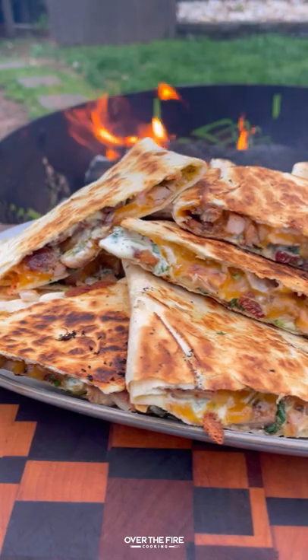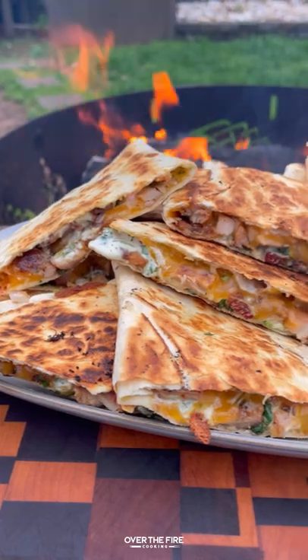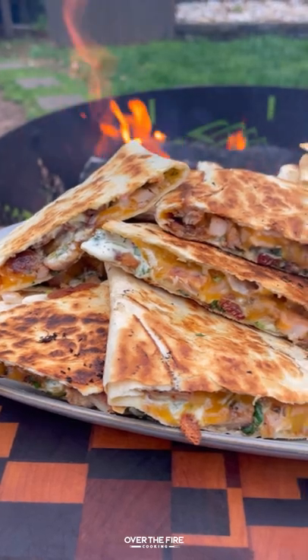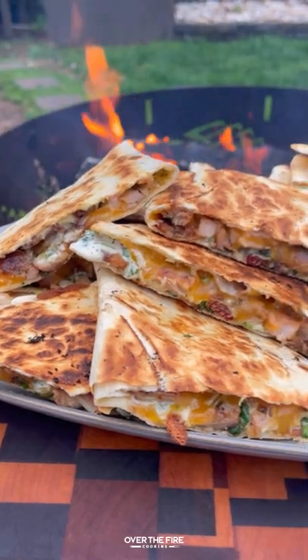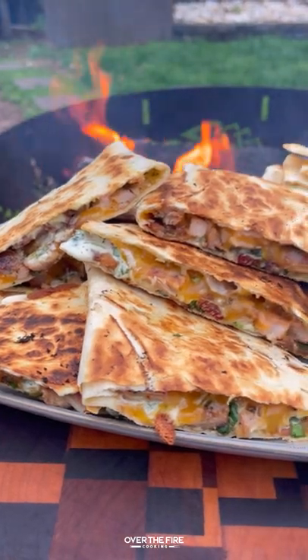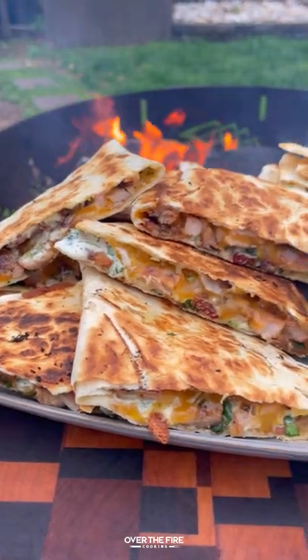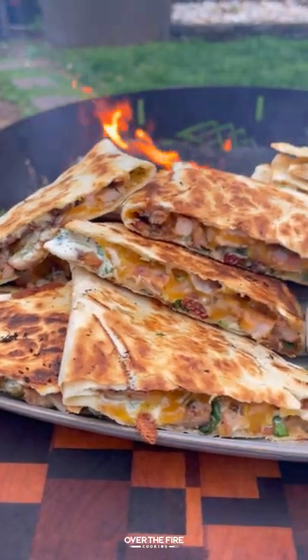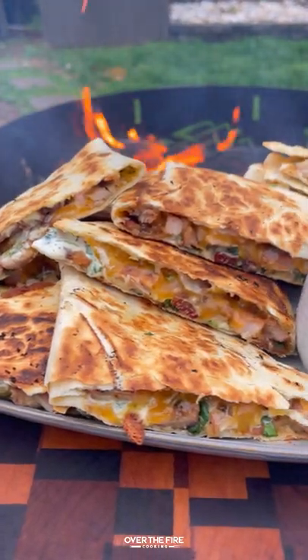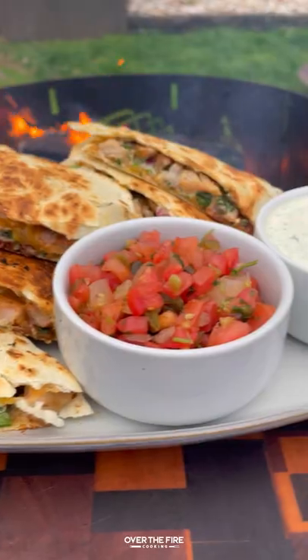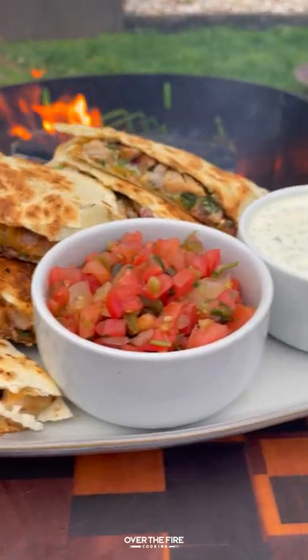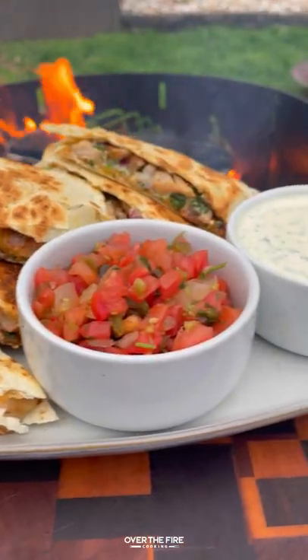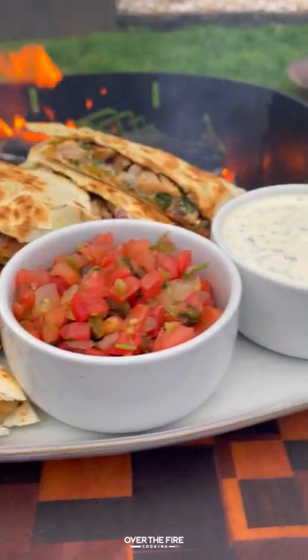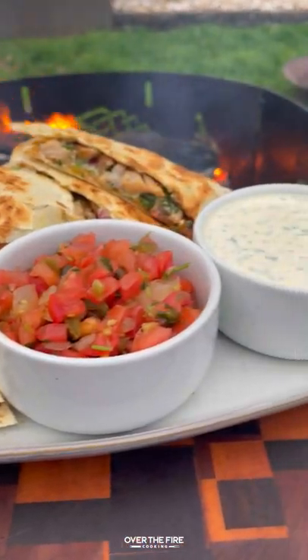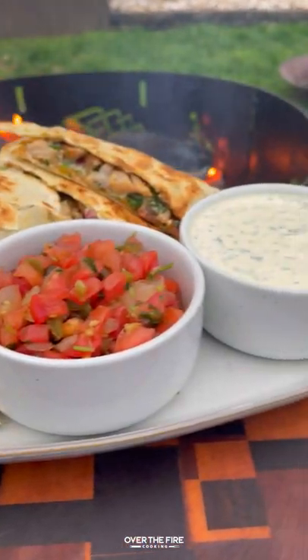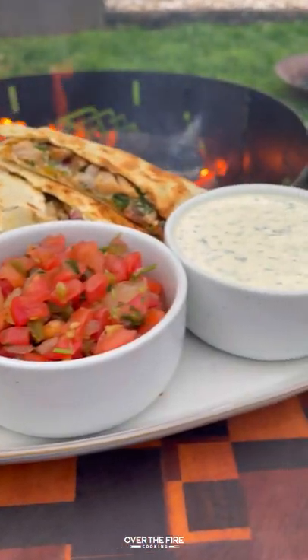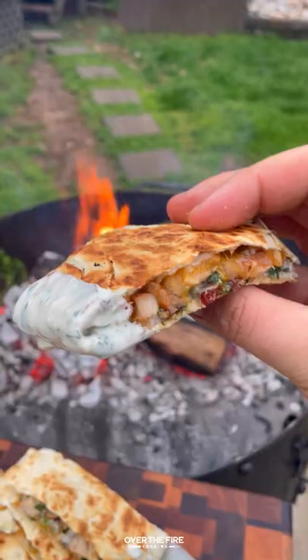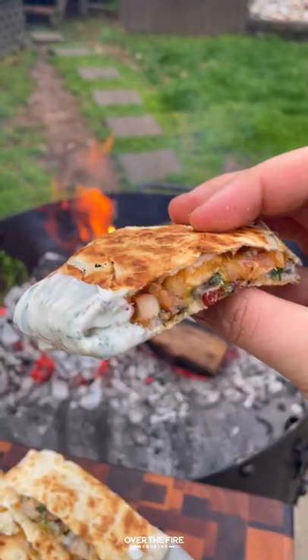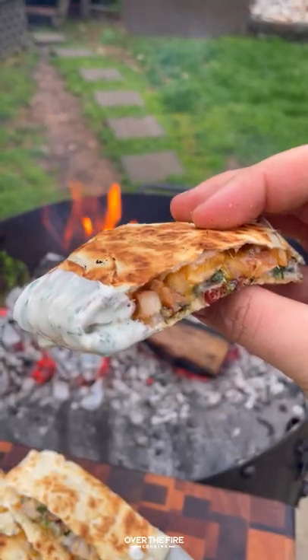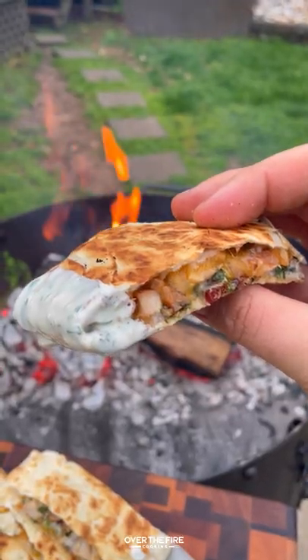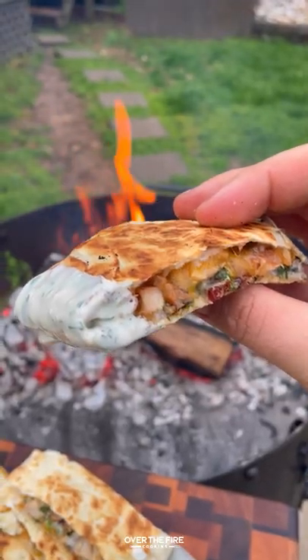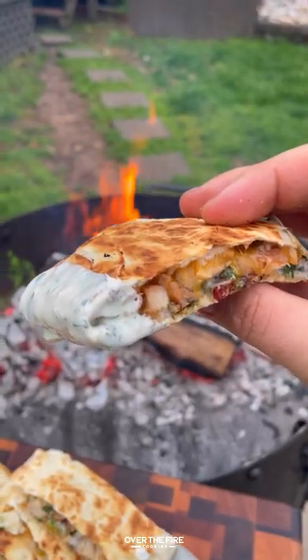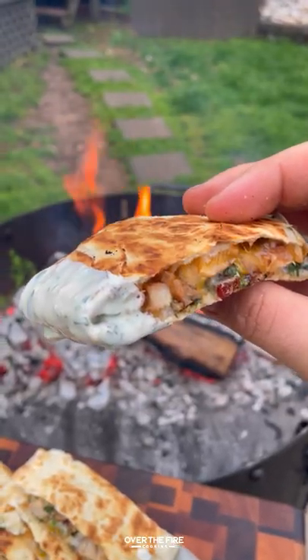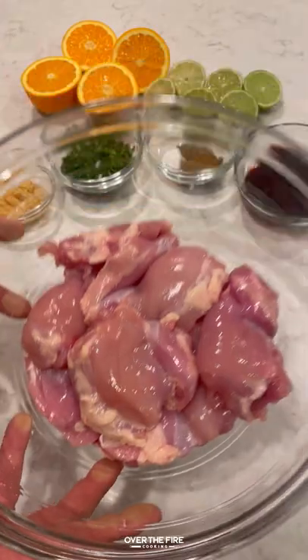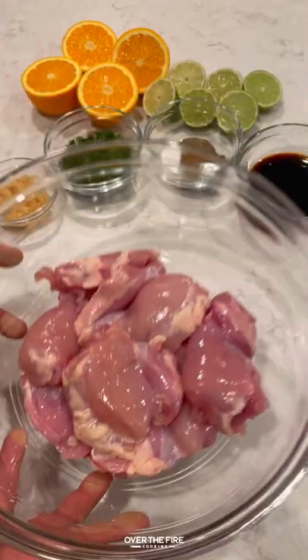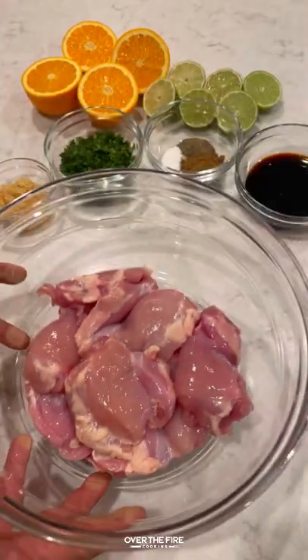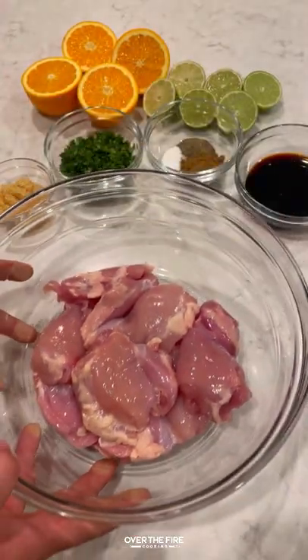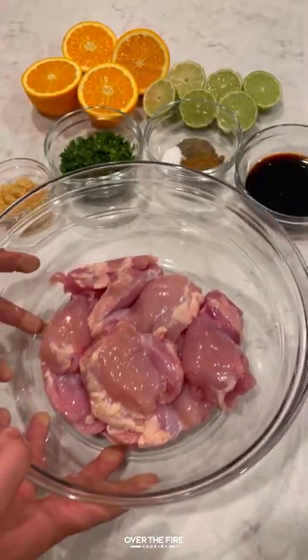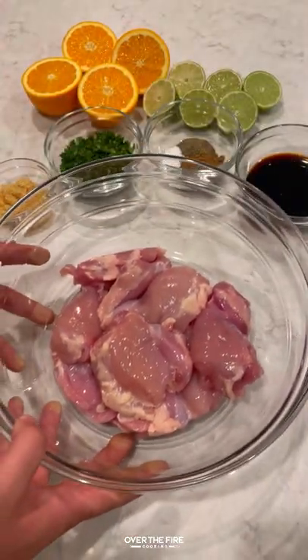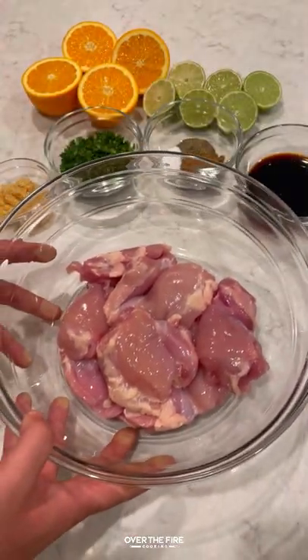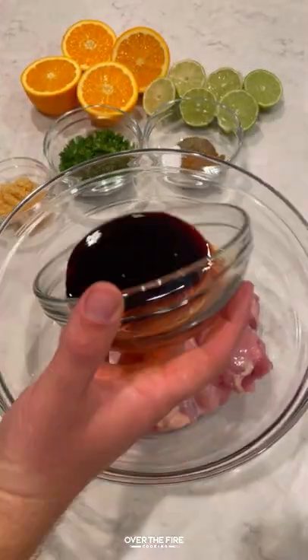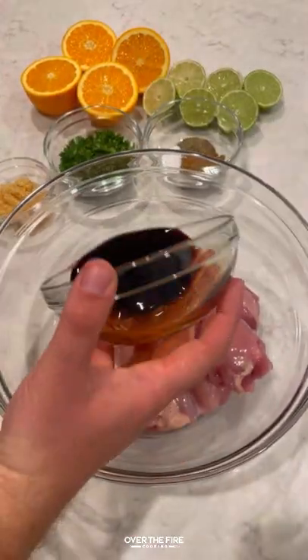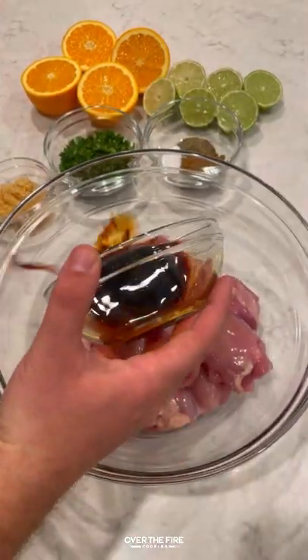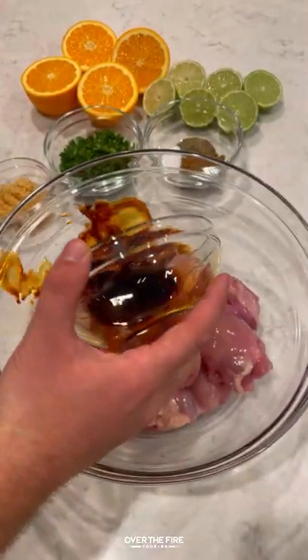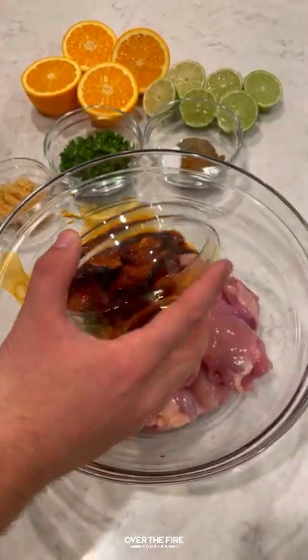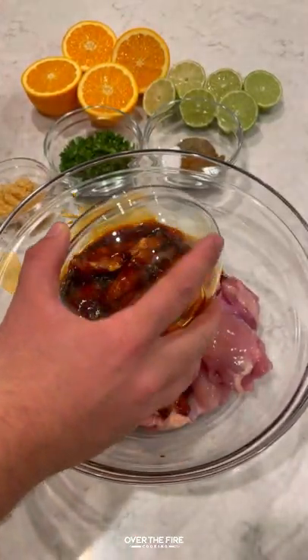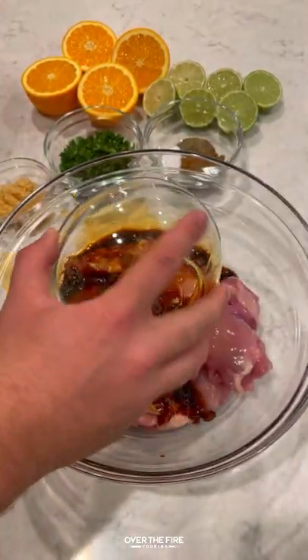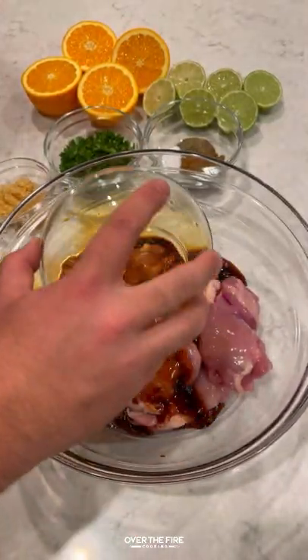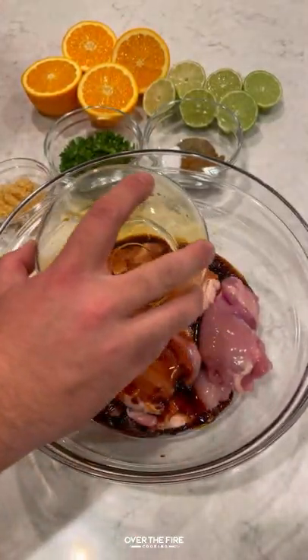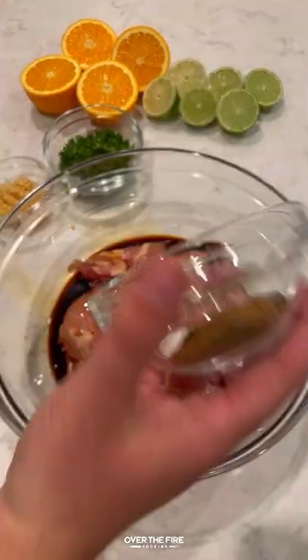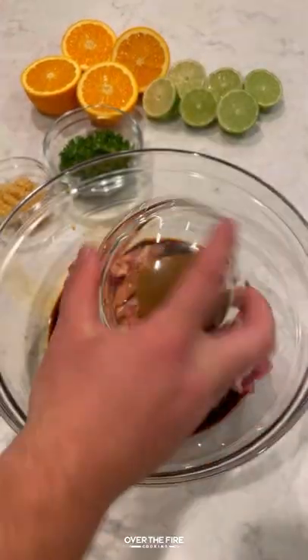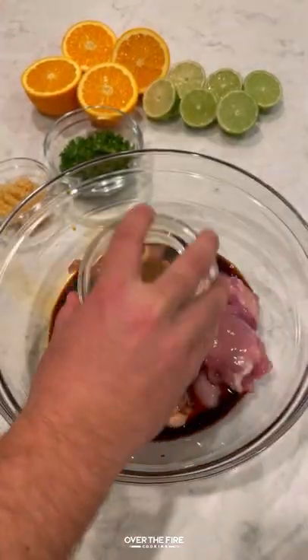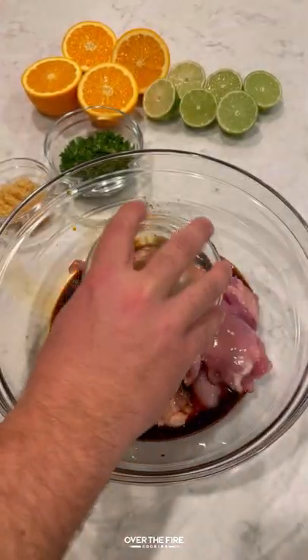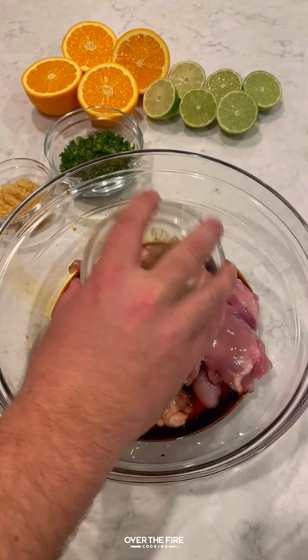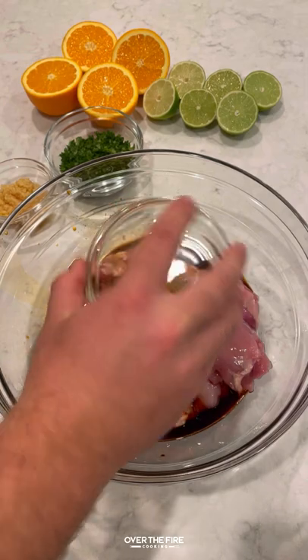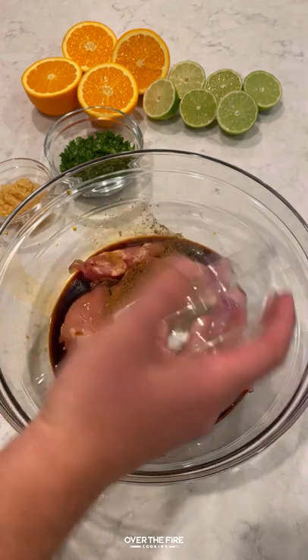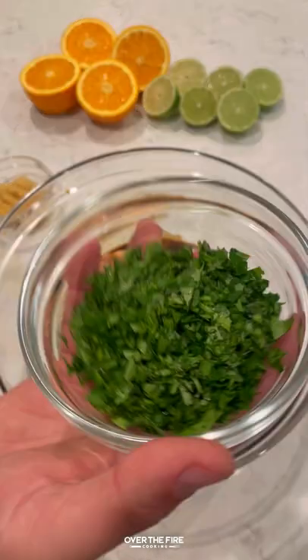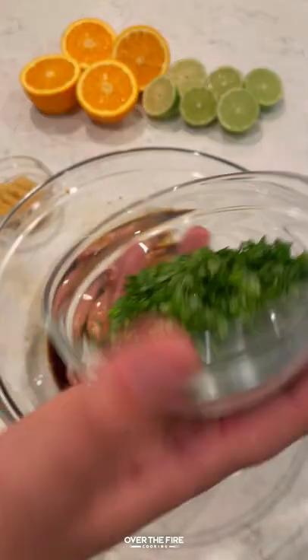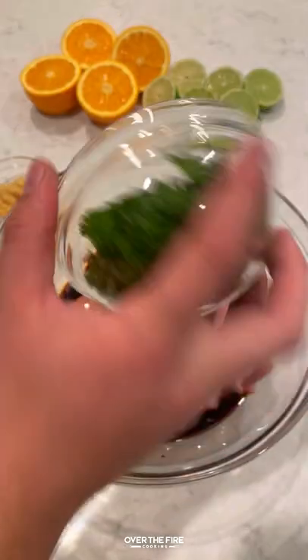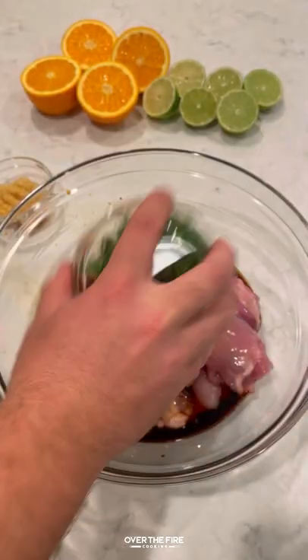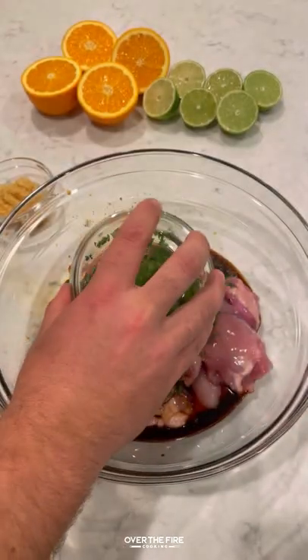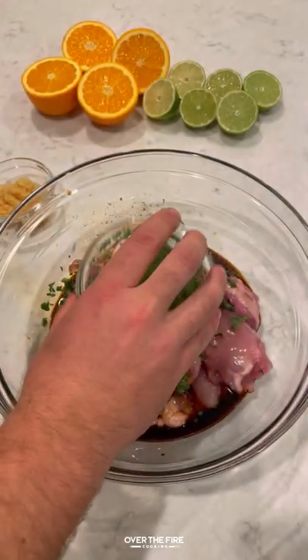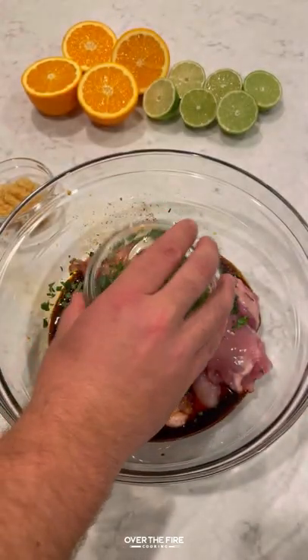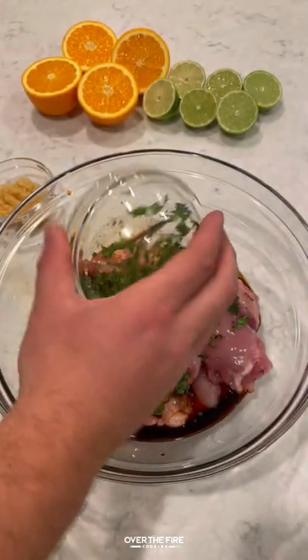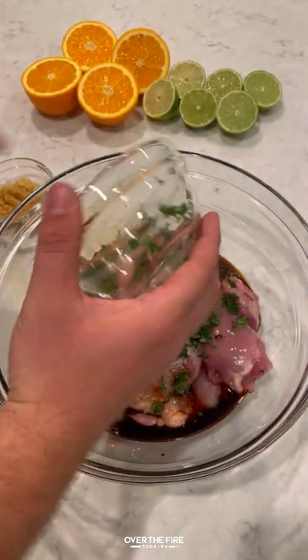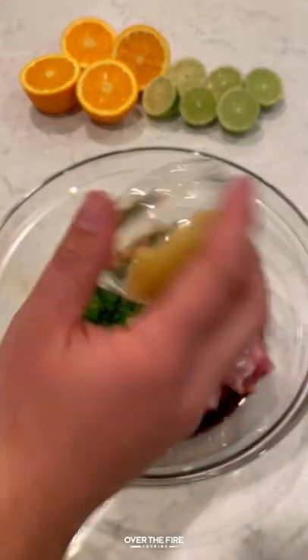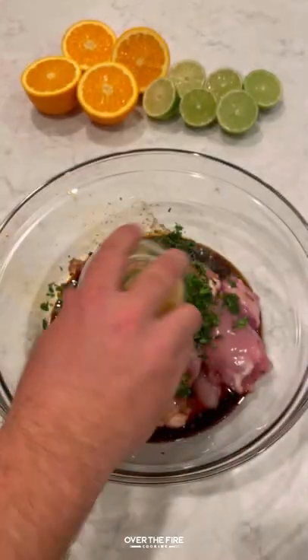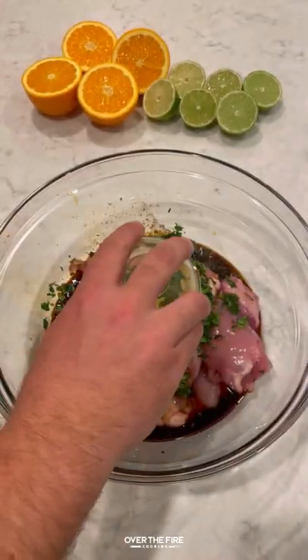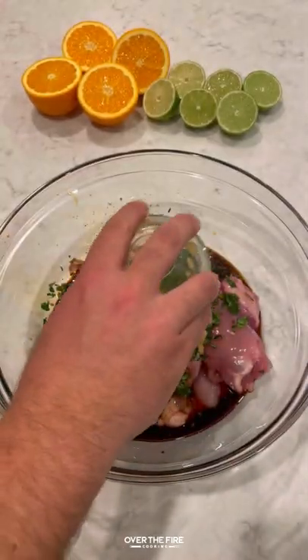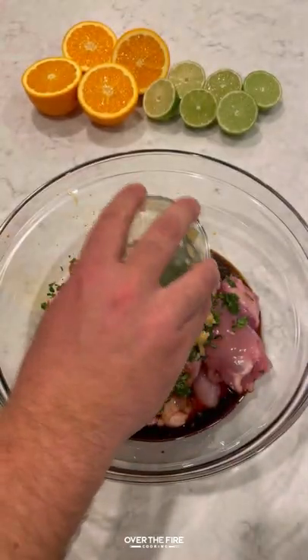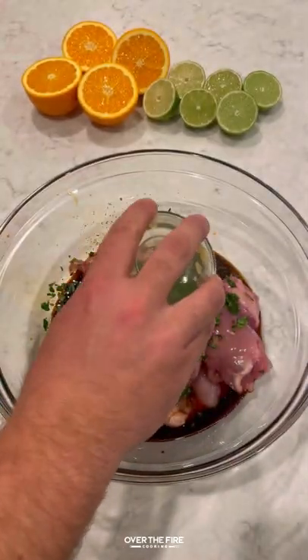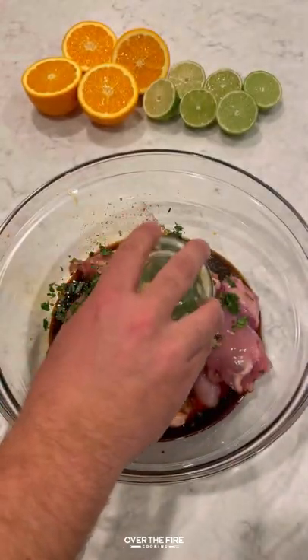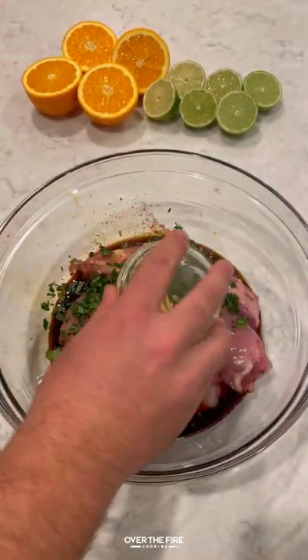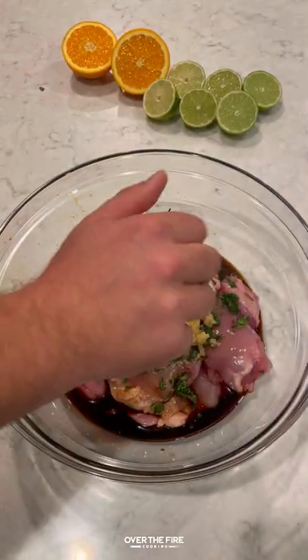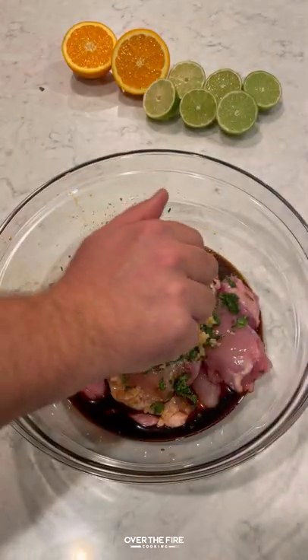Let's make a chicken bacon ranch quesadilla, inspired by Chili's Bar and Grill. I'm gonna add my own few little twists, starting with this chicken marinade.